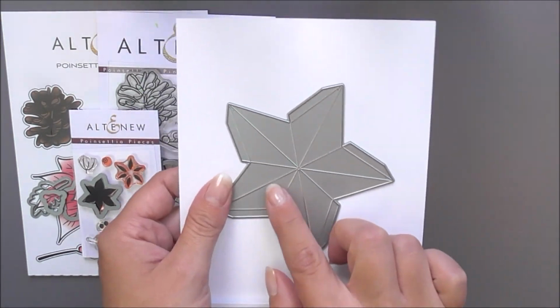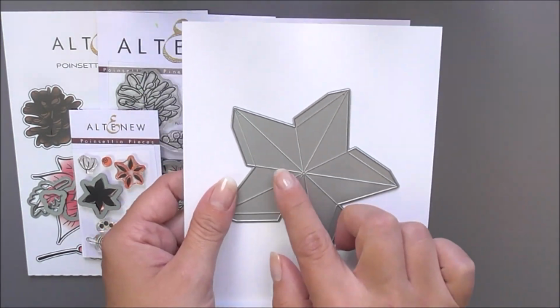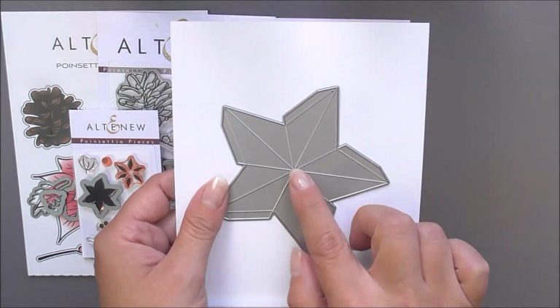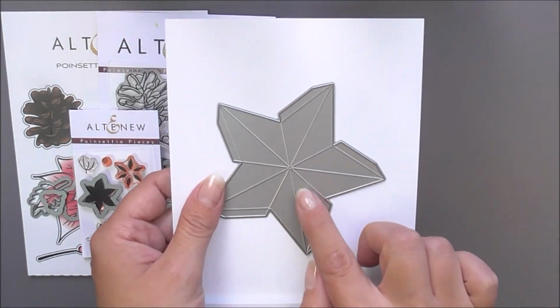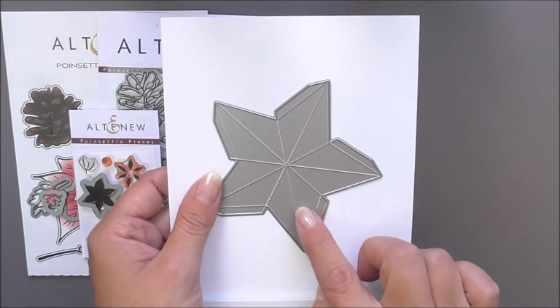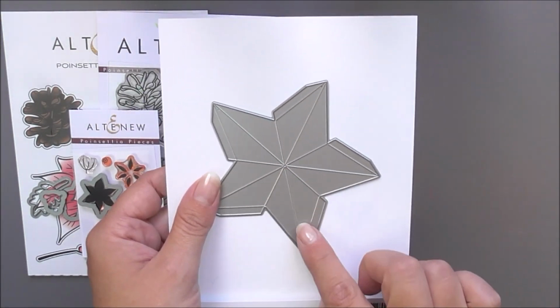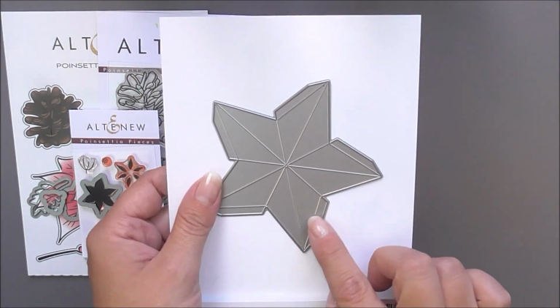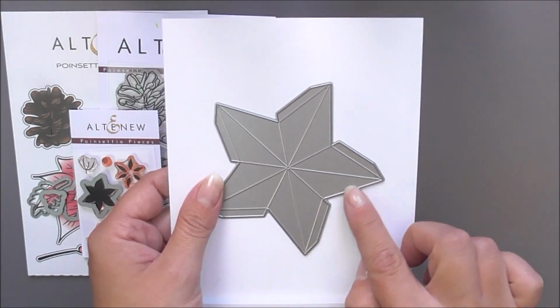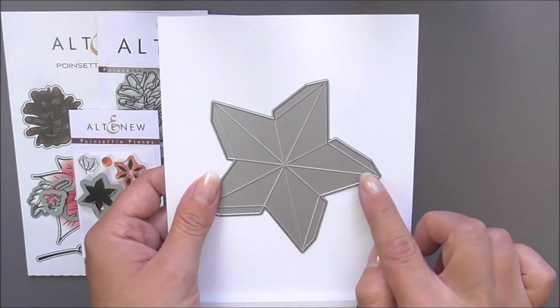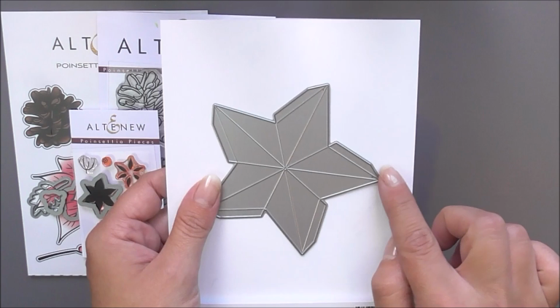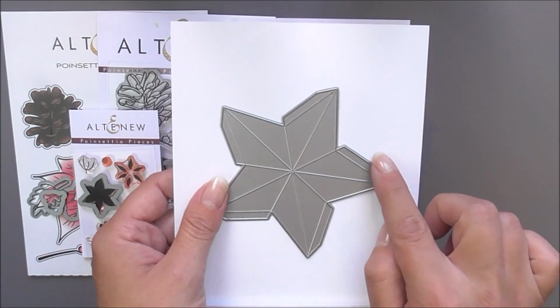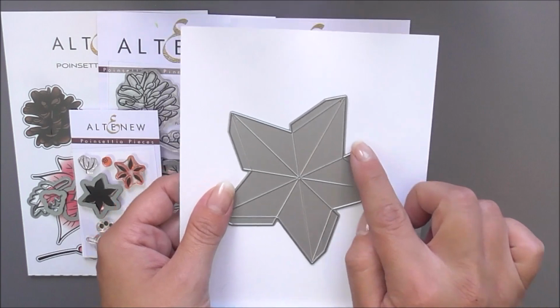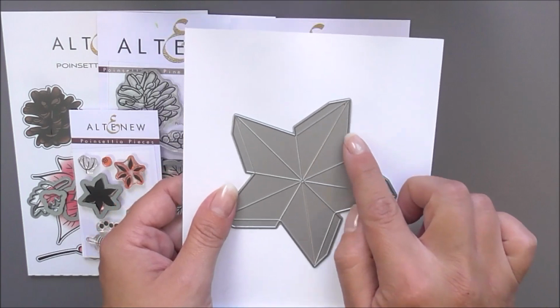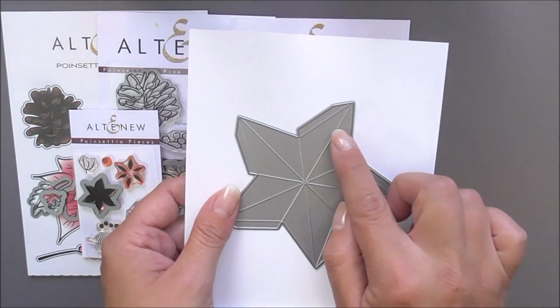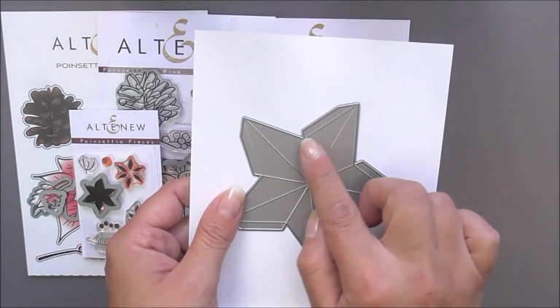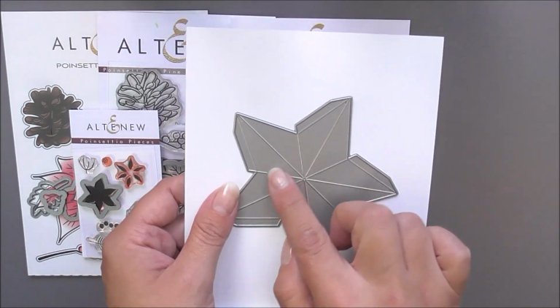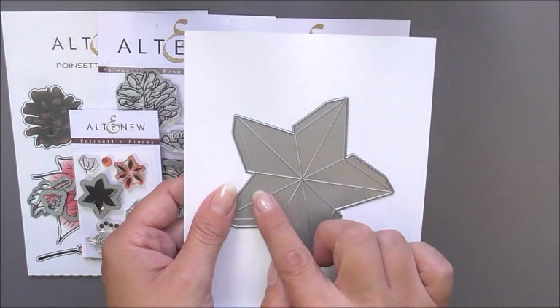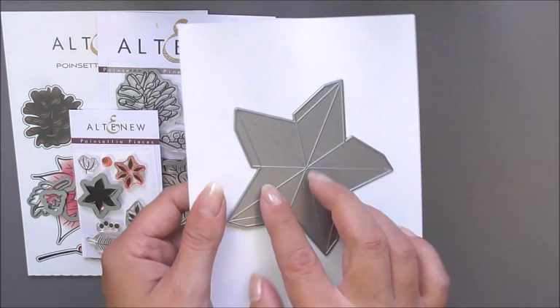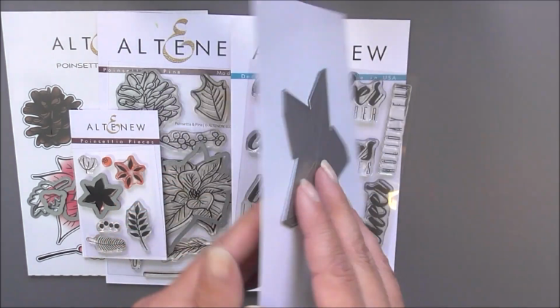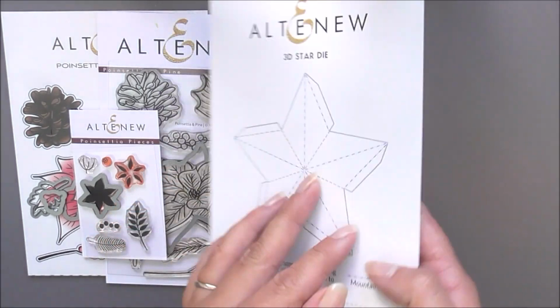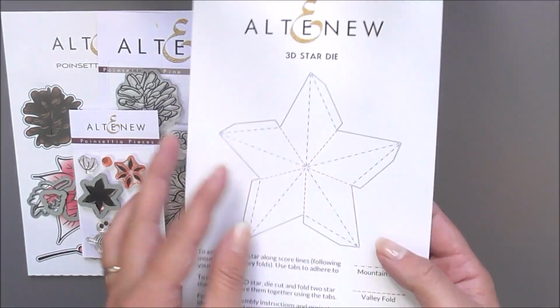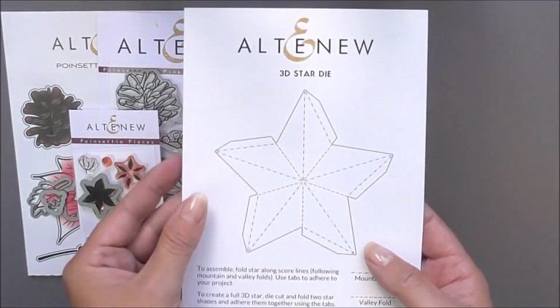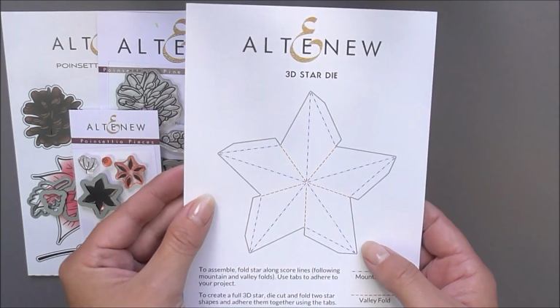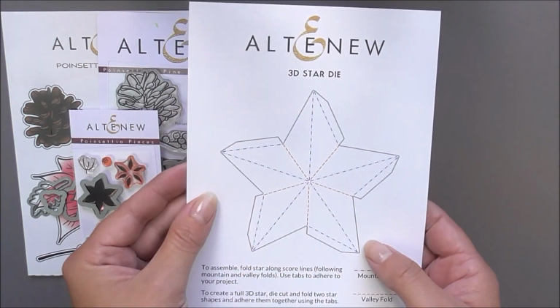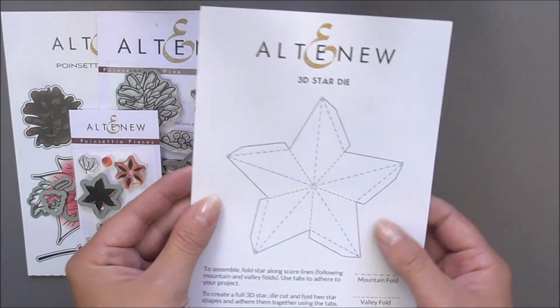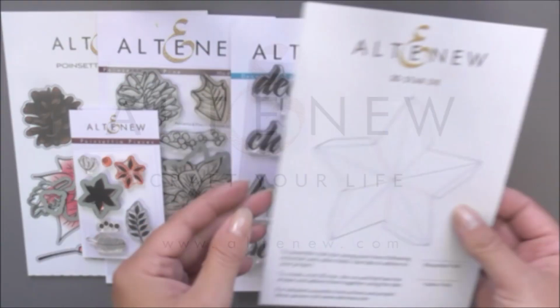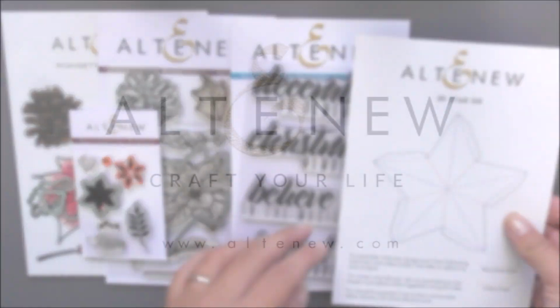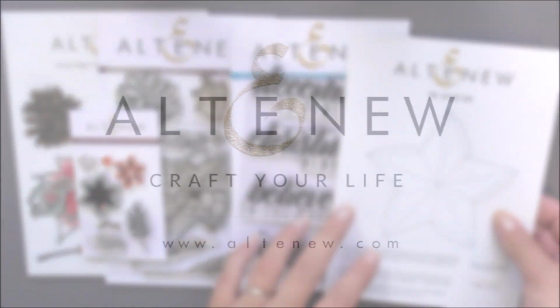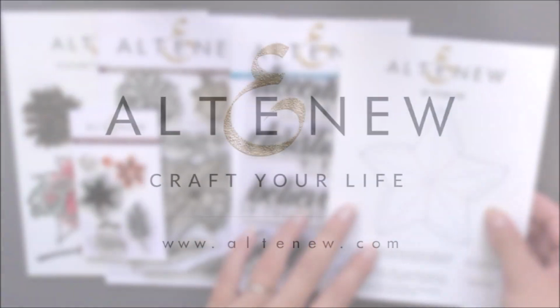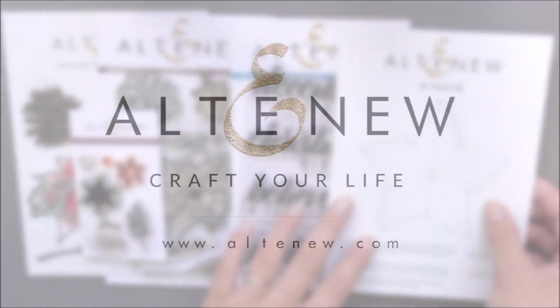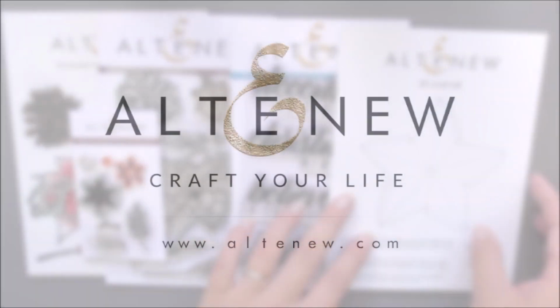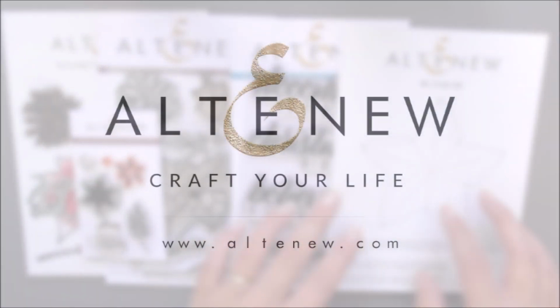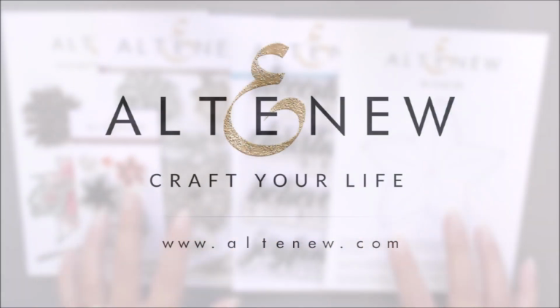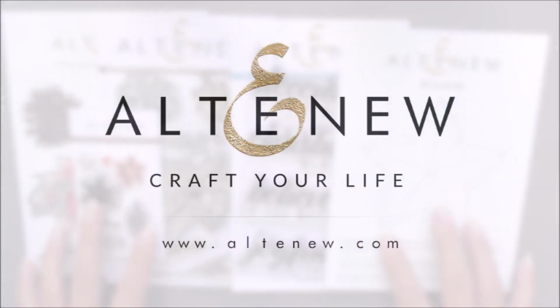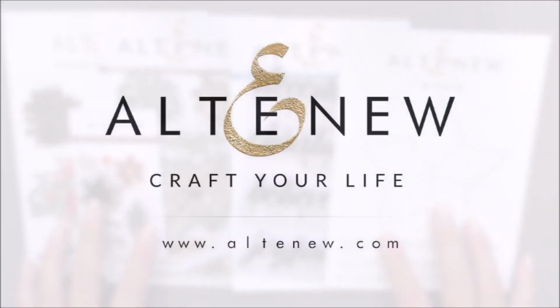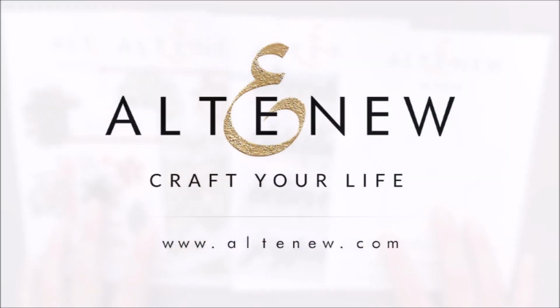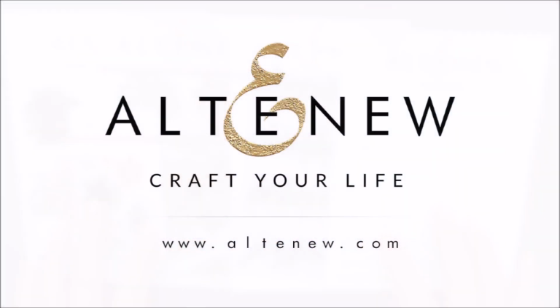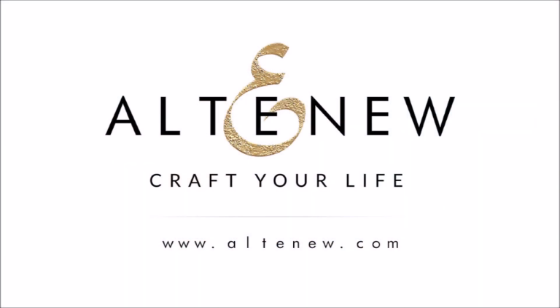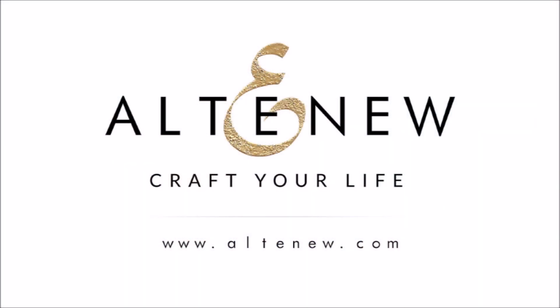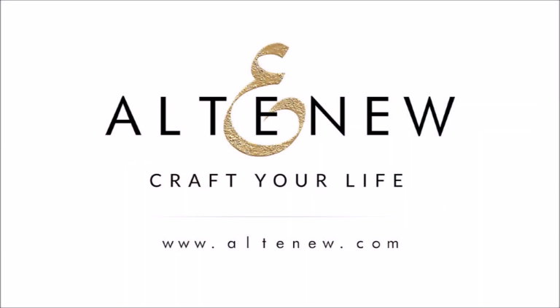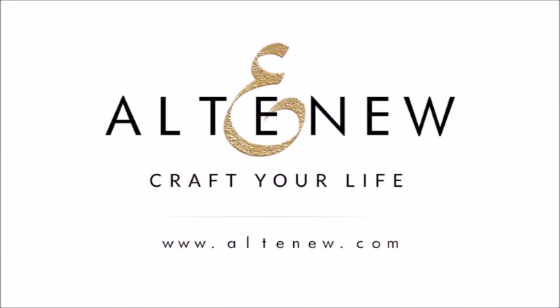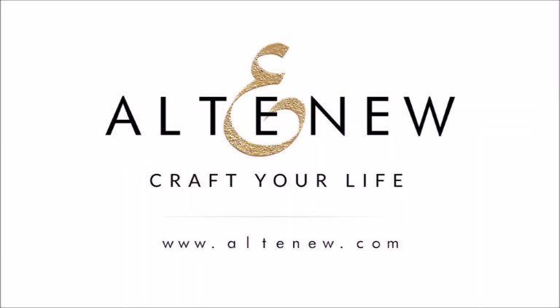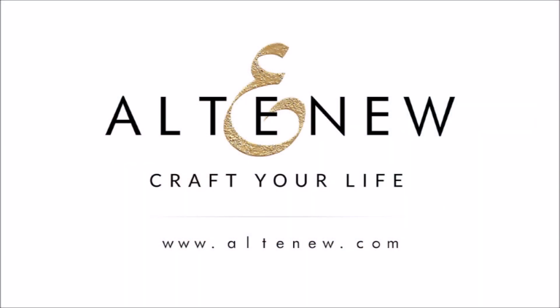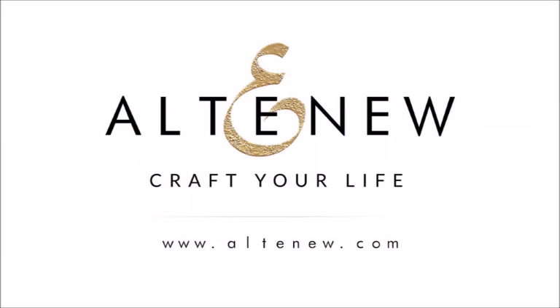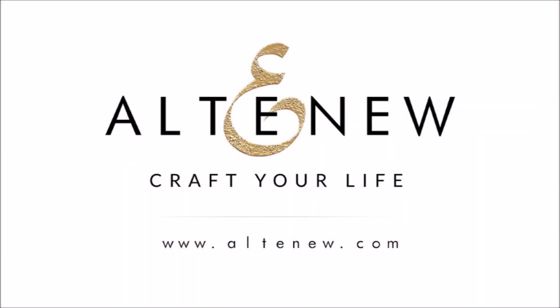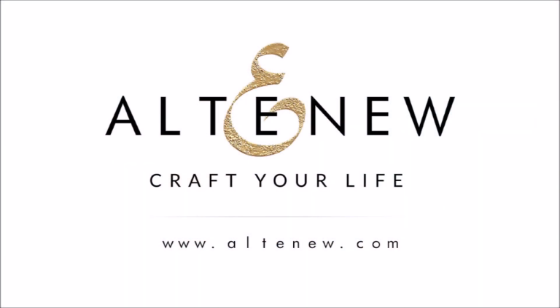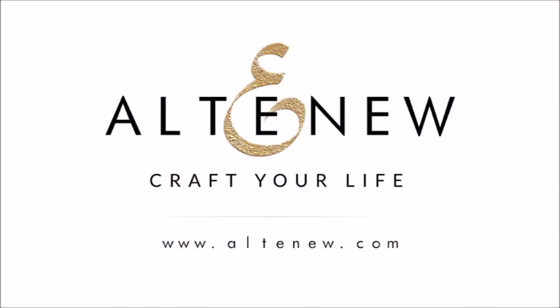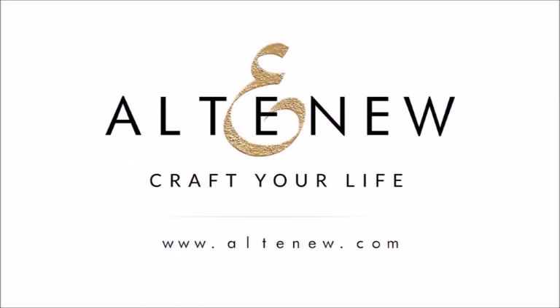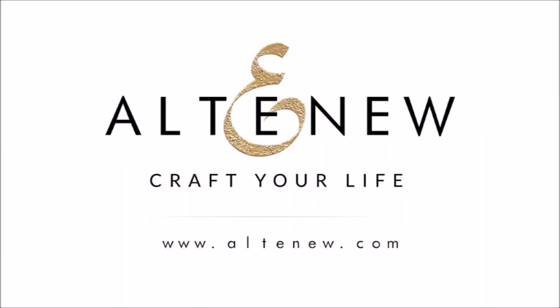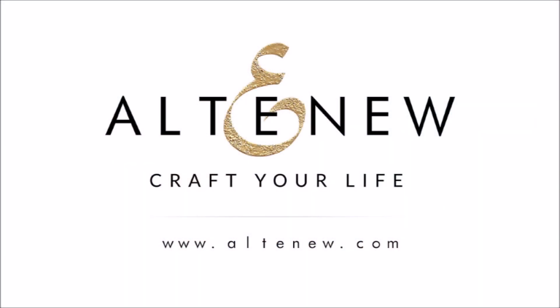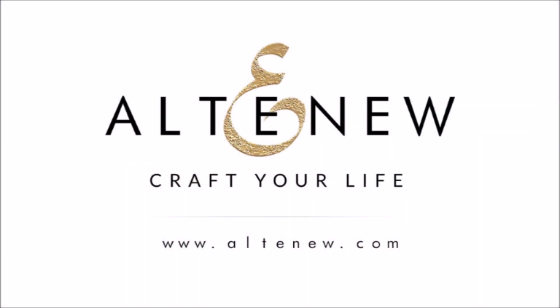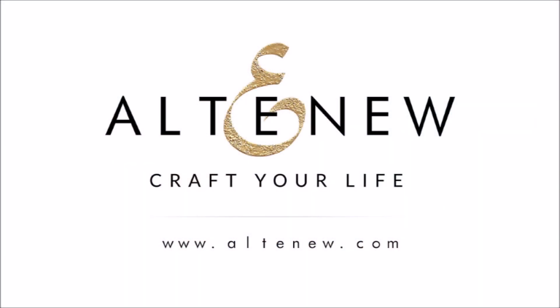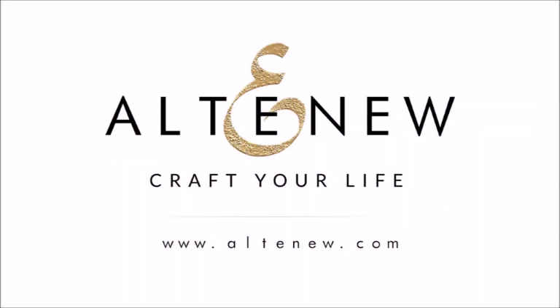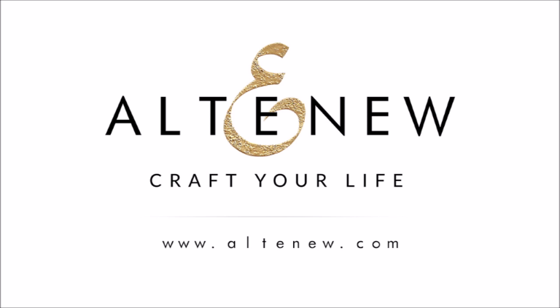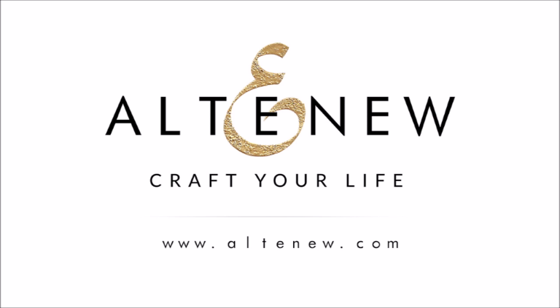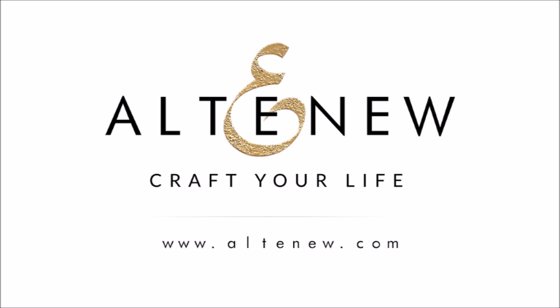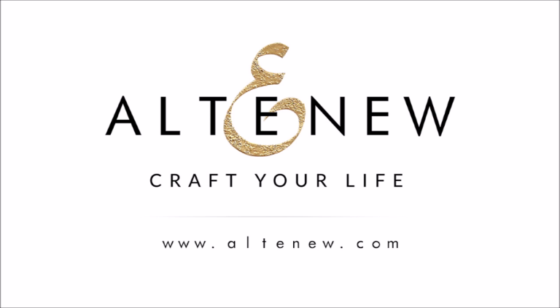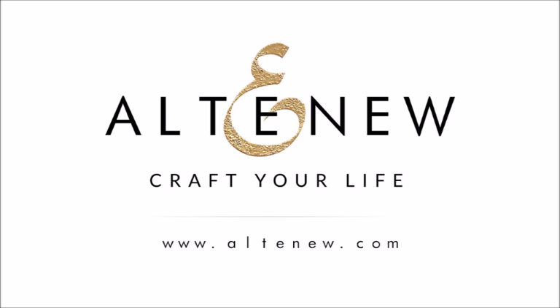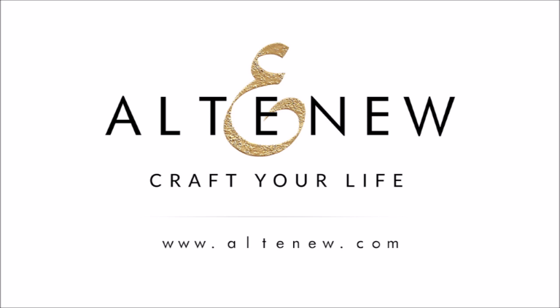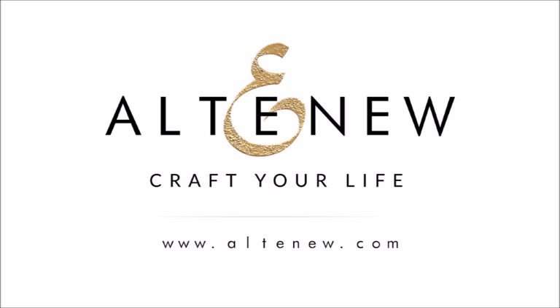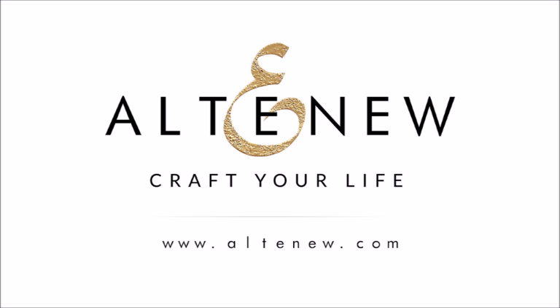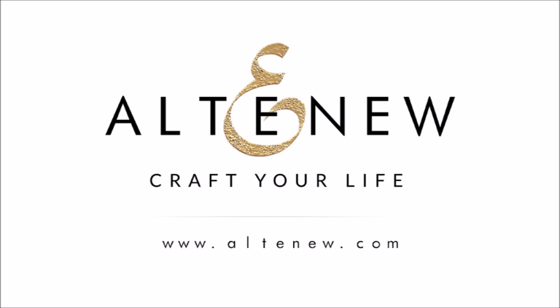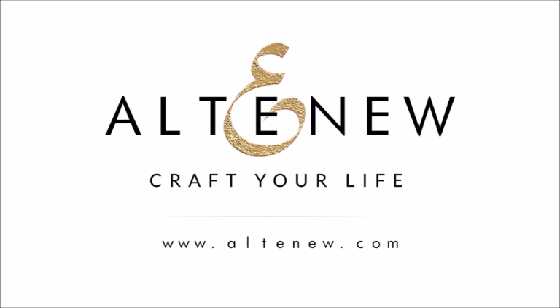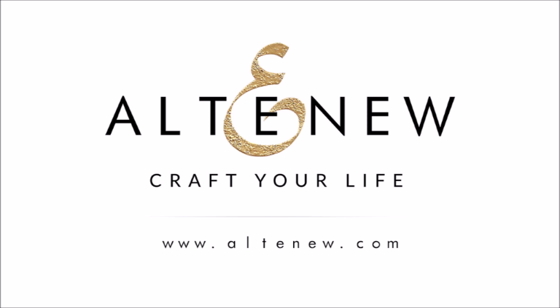For more information on Perfect Poinsettias Creativity Kit and other available products, please visit us at Altenew.com.